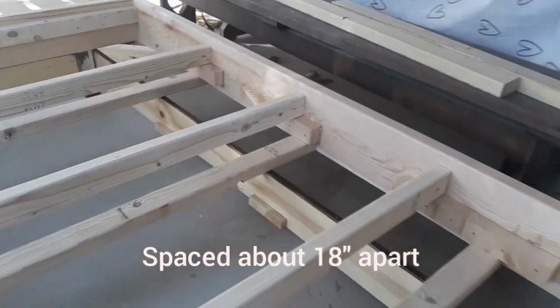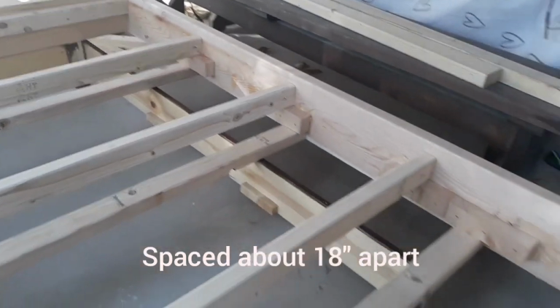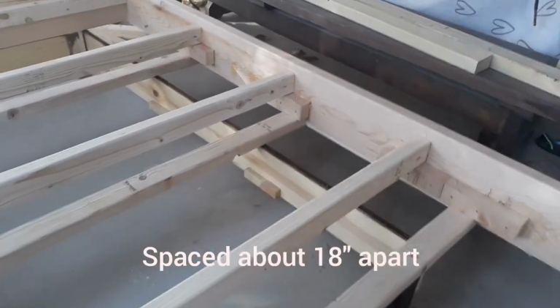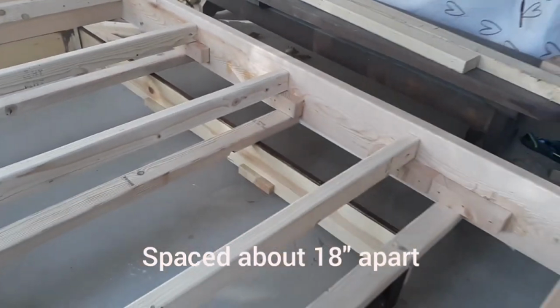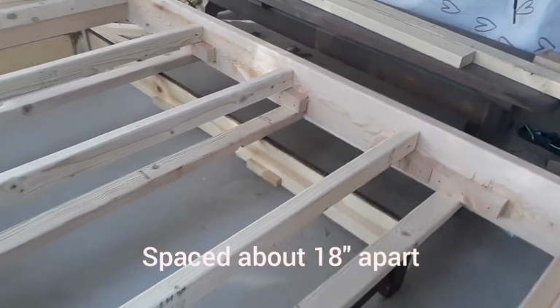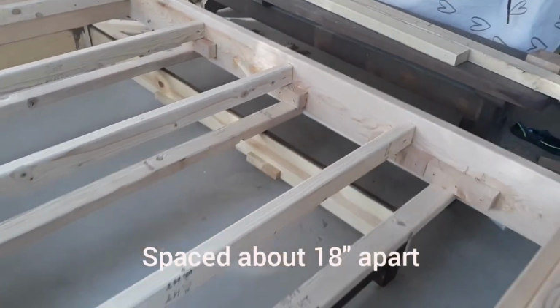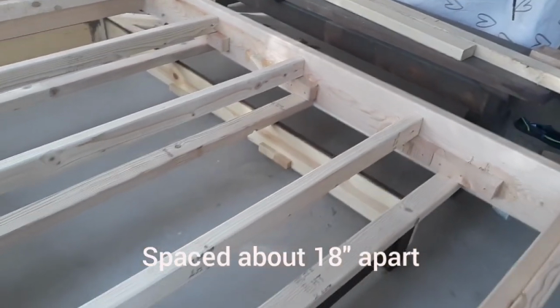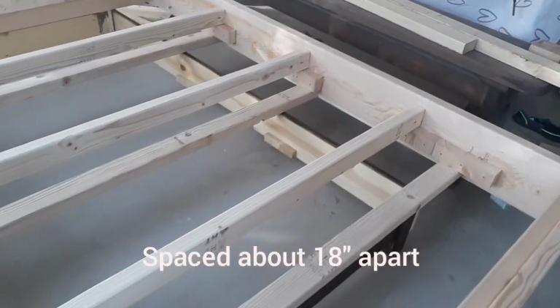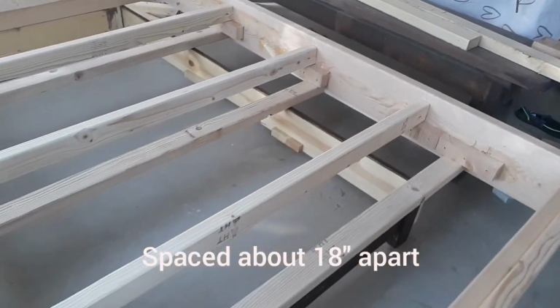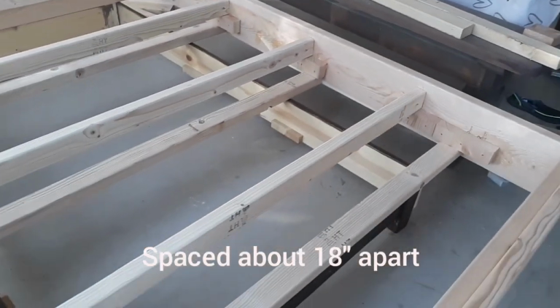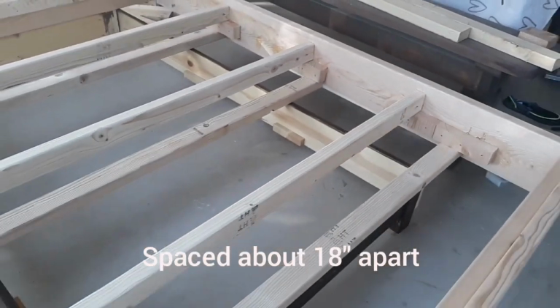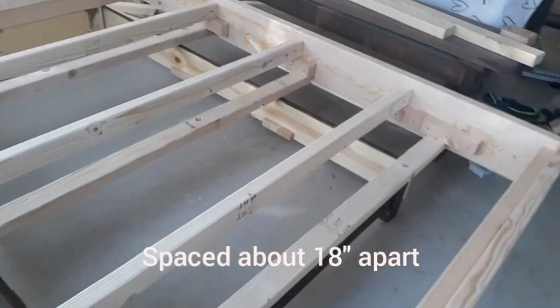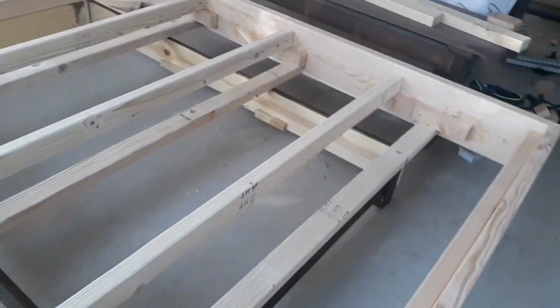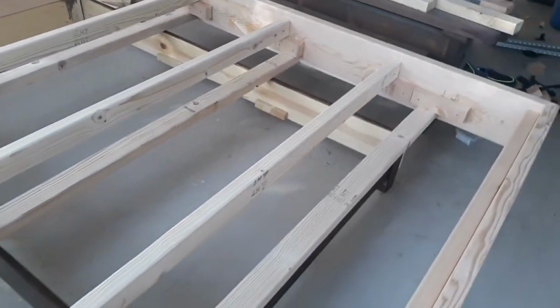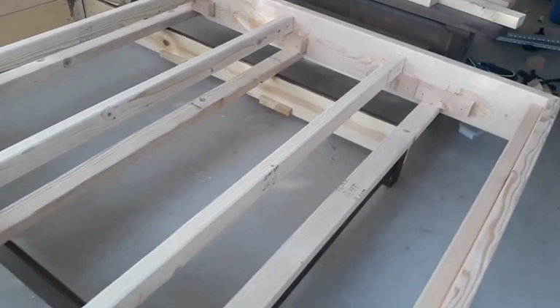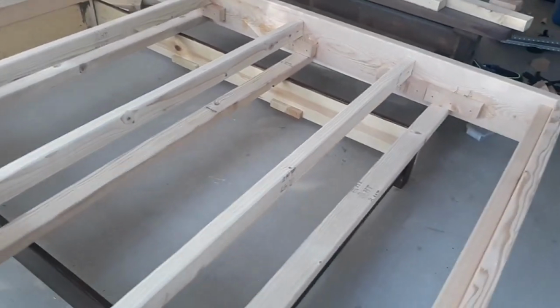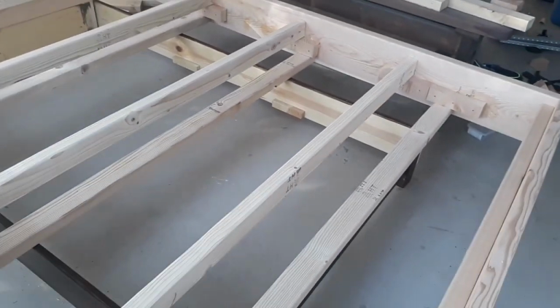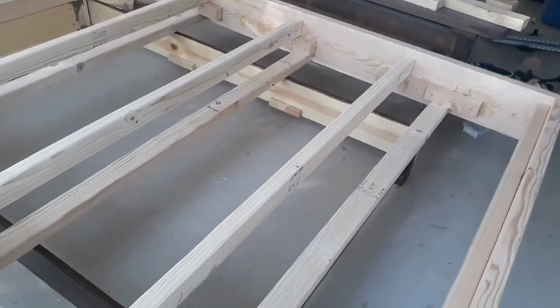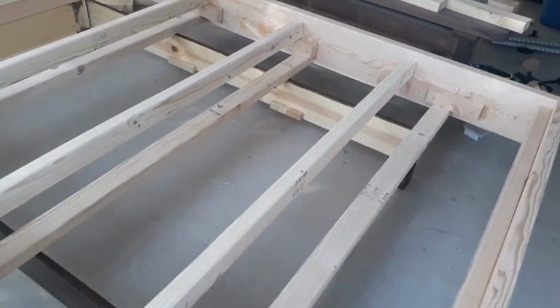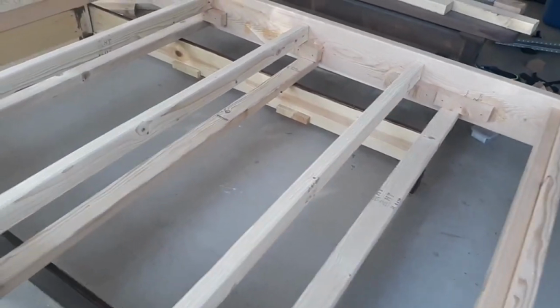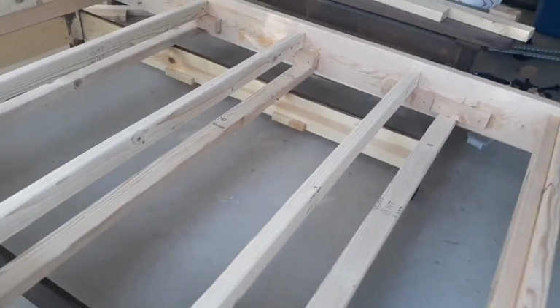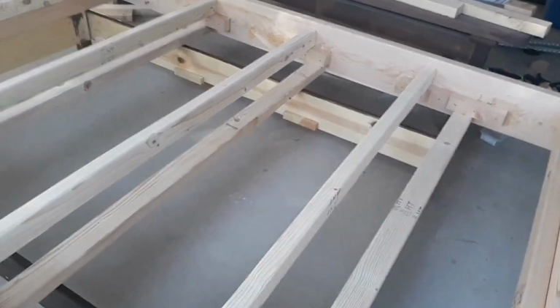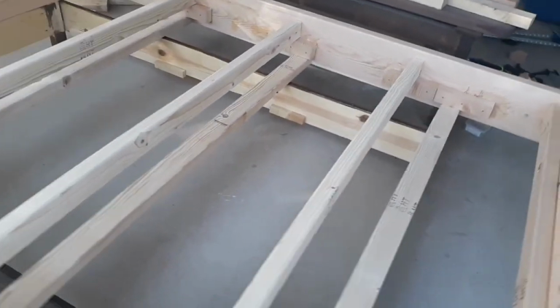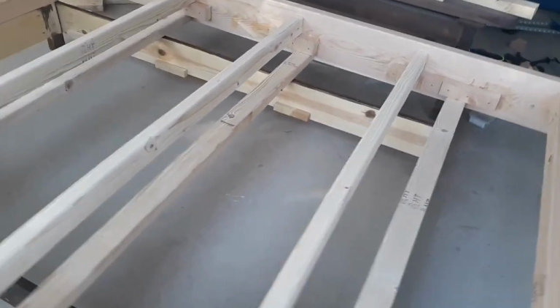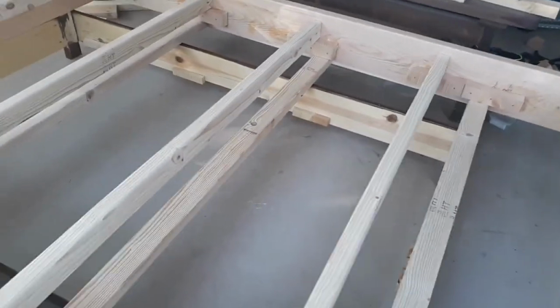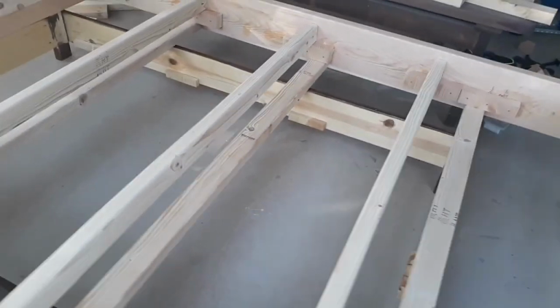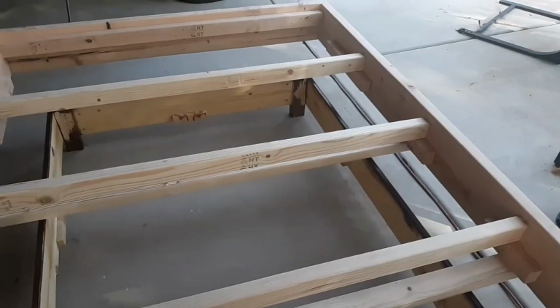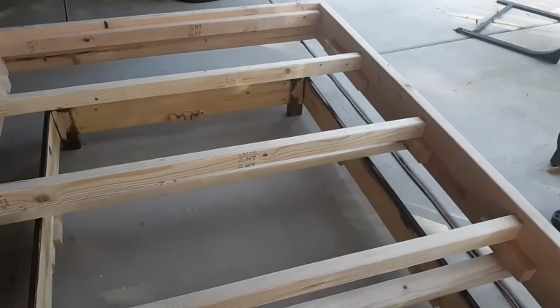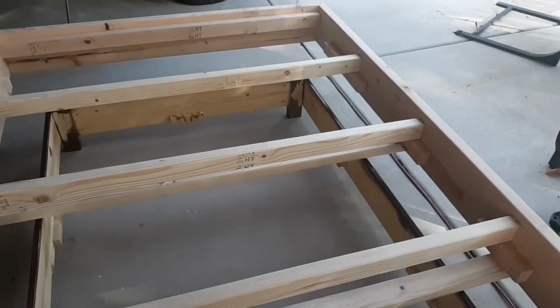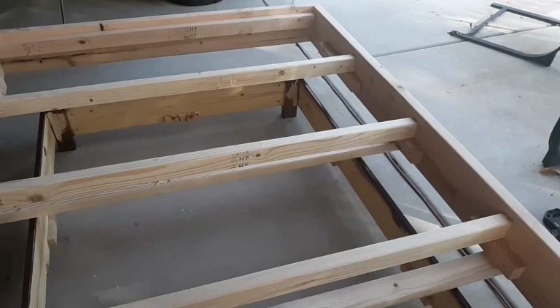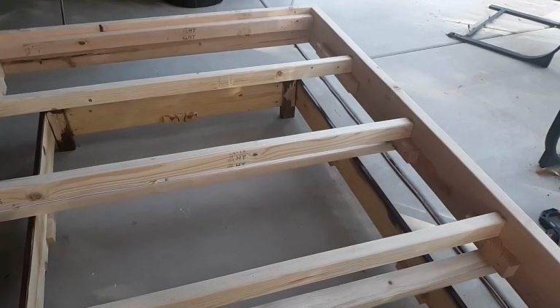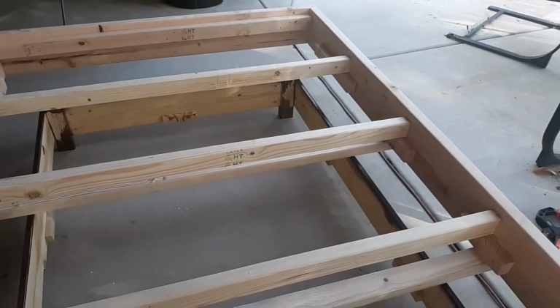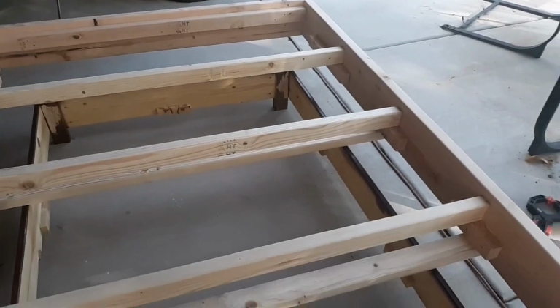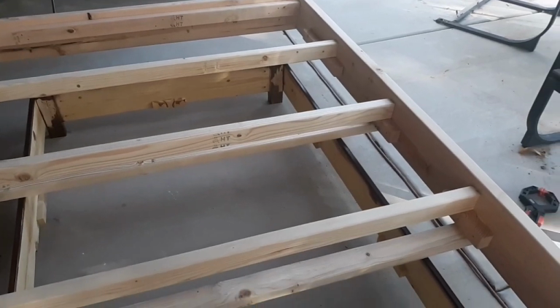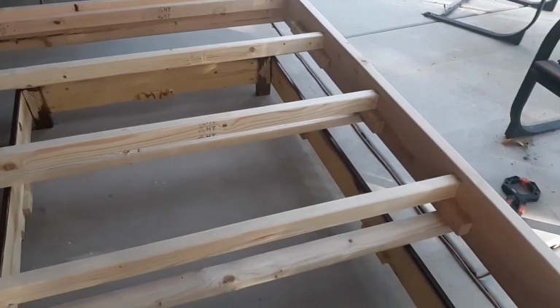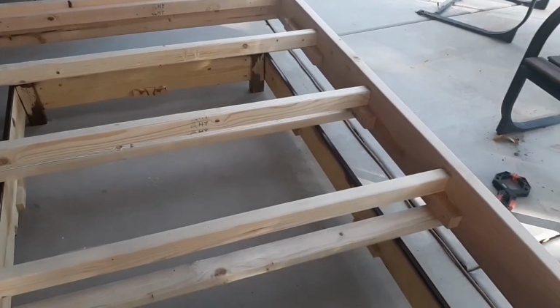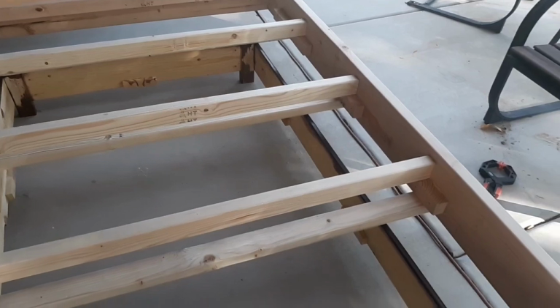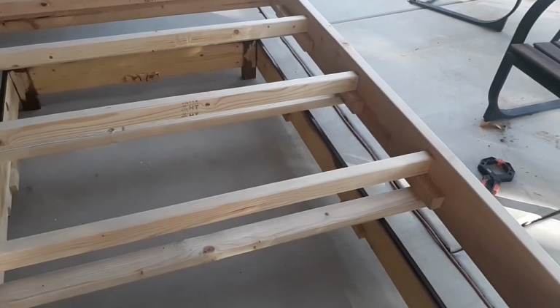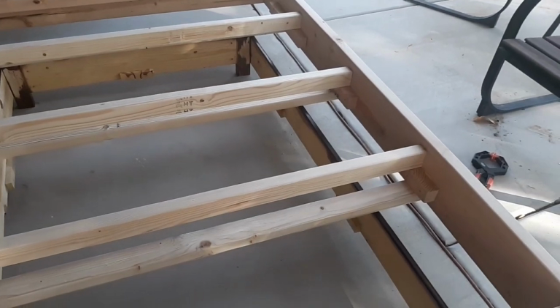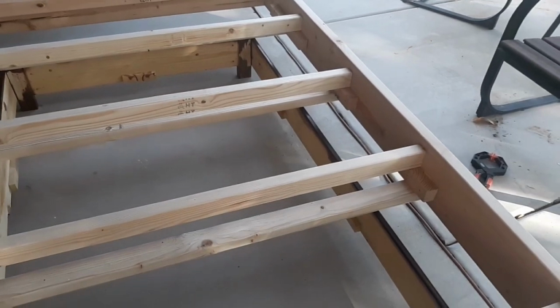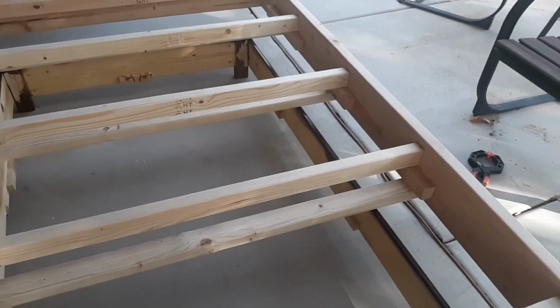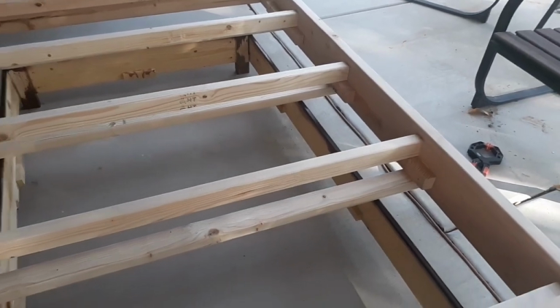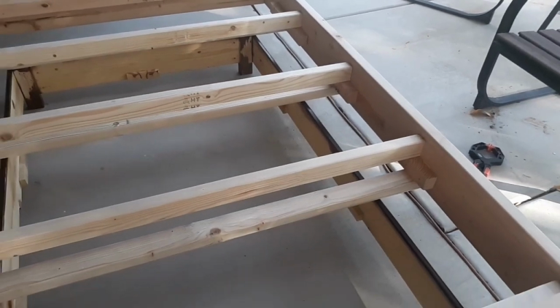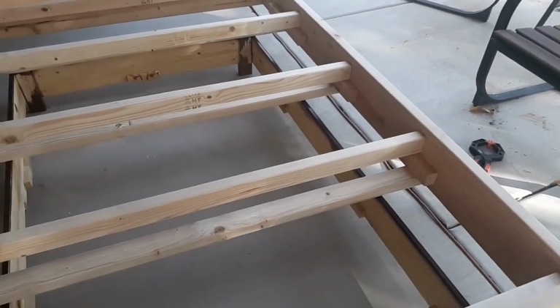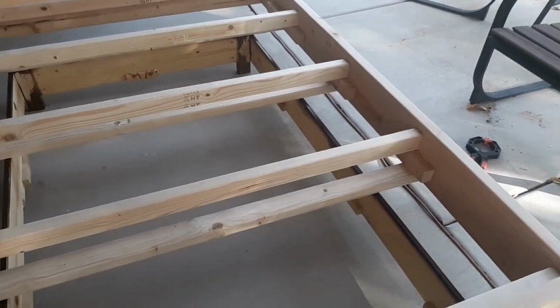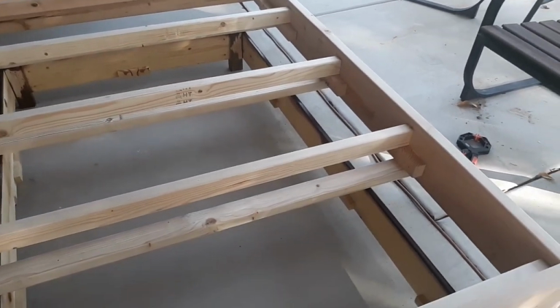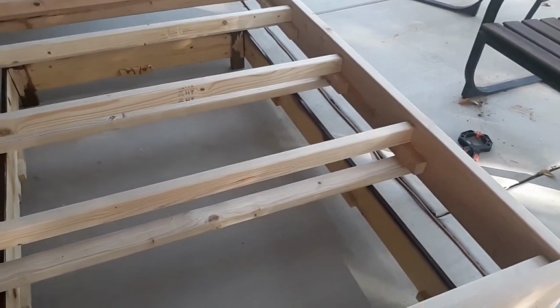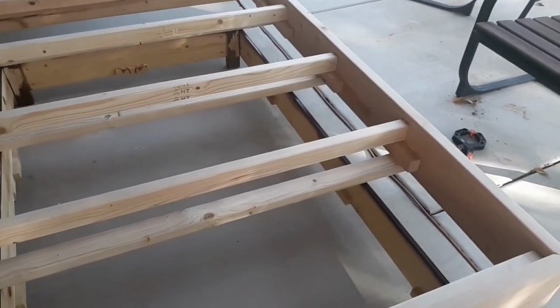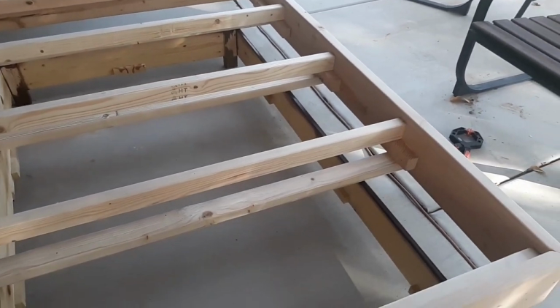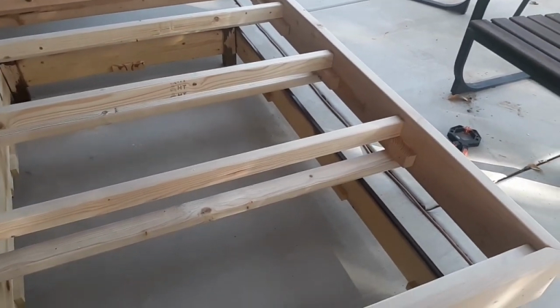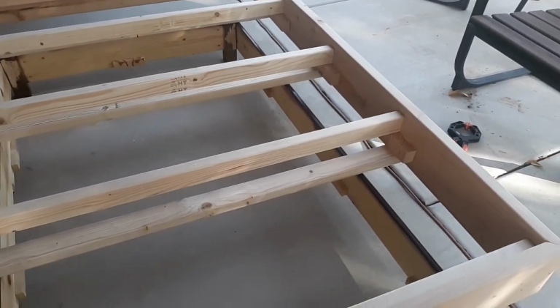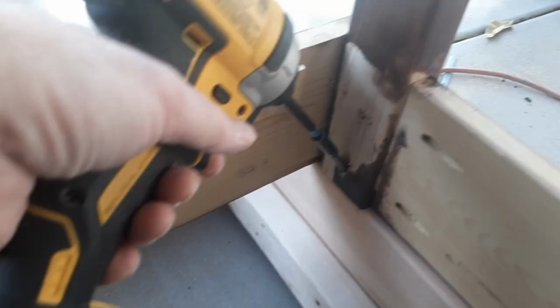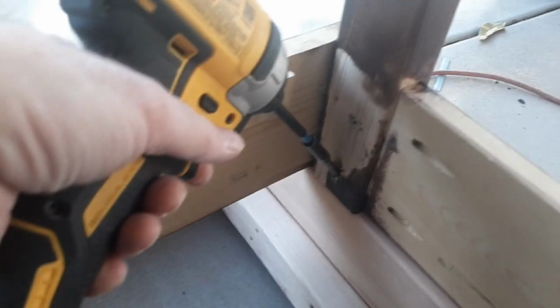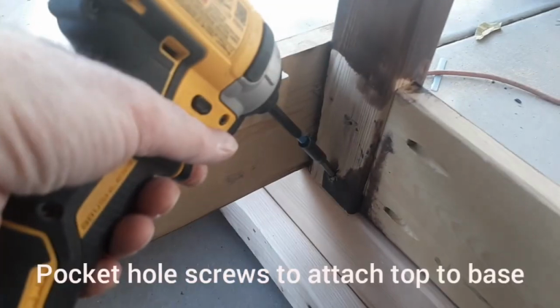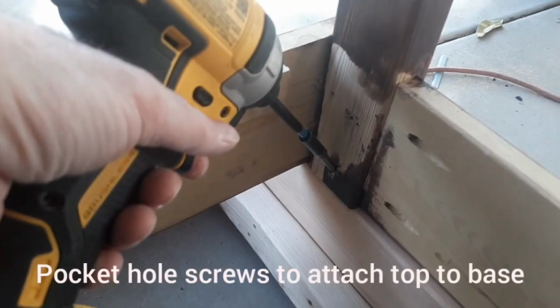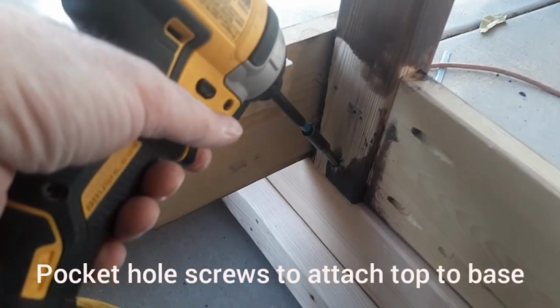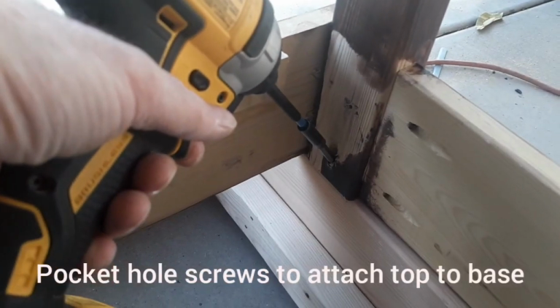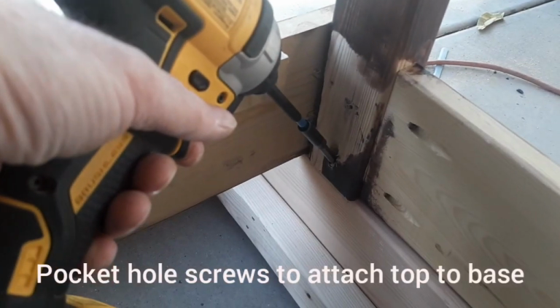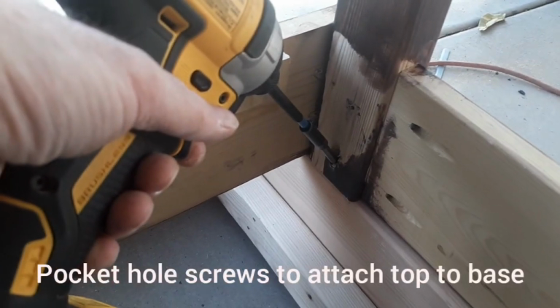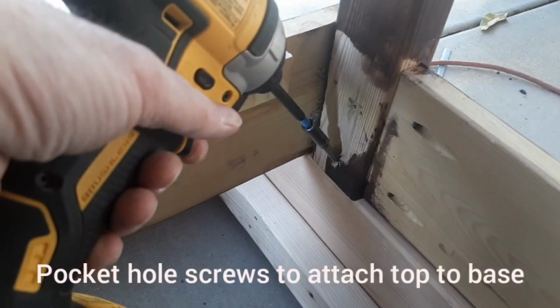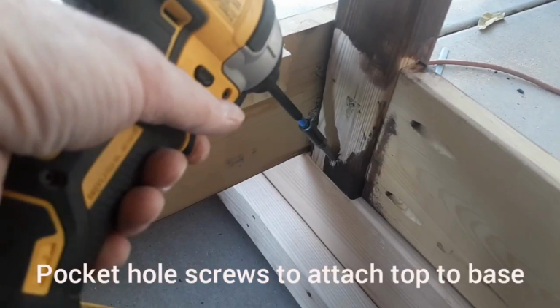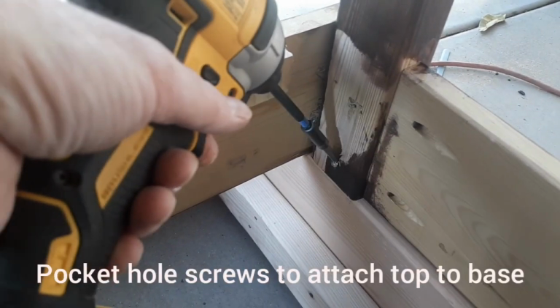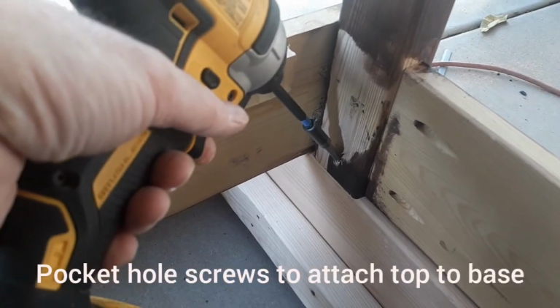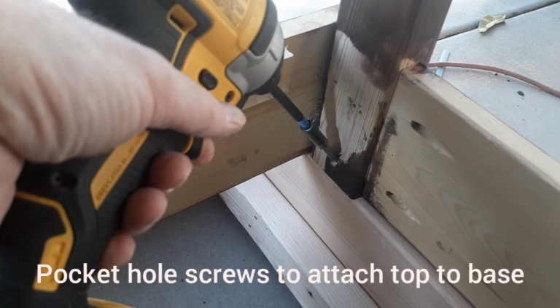For the bottom base I used an old twin-size bed frame, cut about one foot off of the length of it to give me a one-foot overhang.